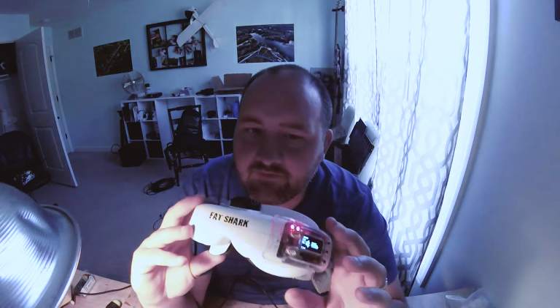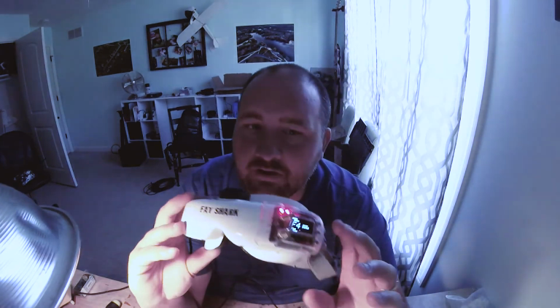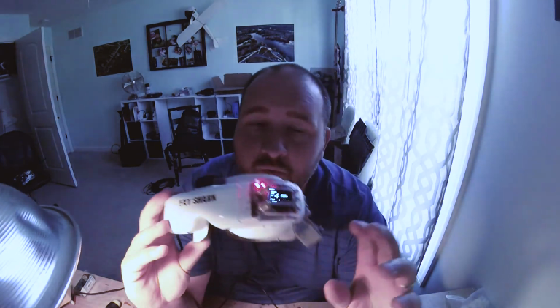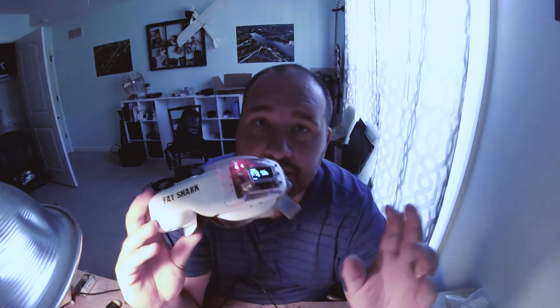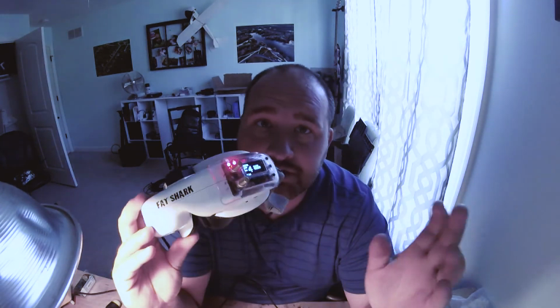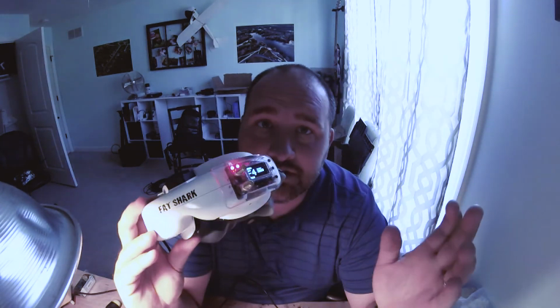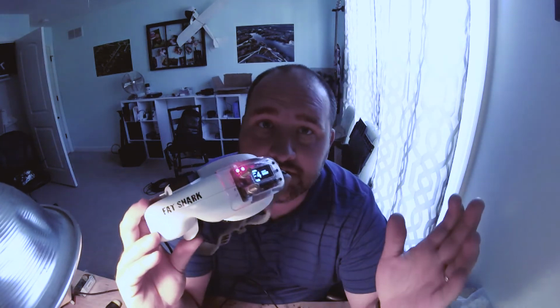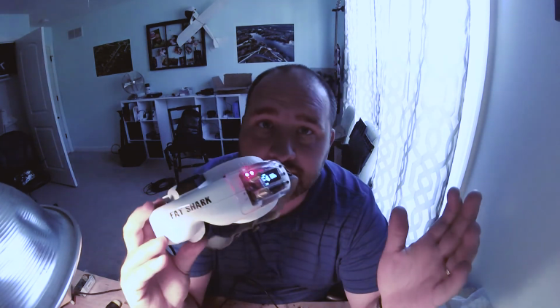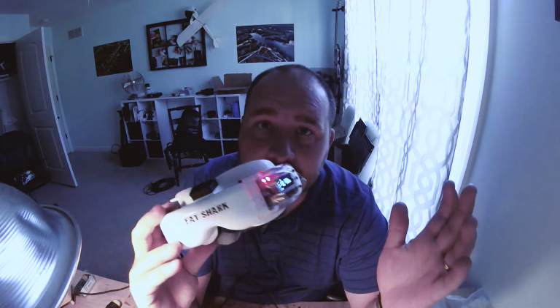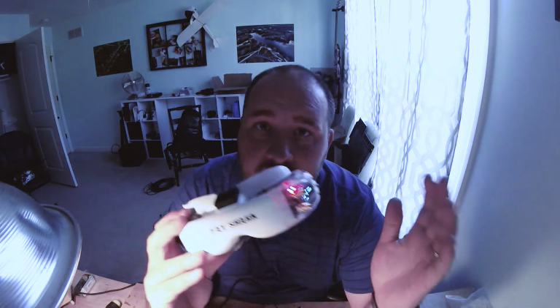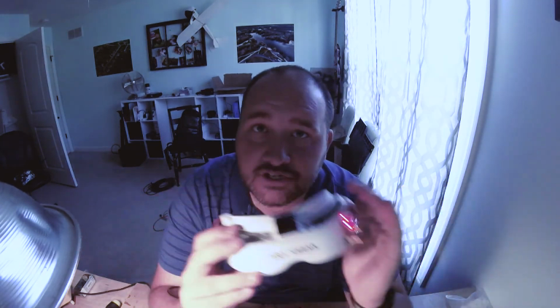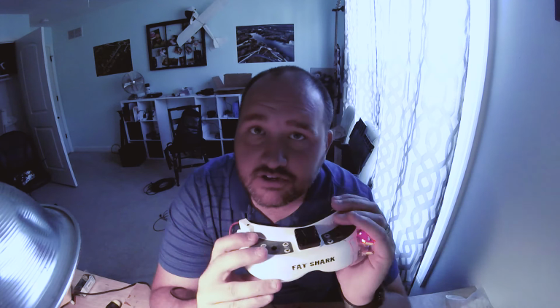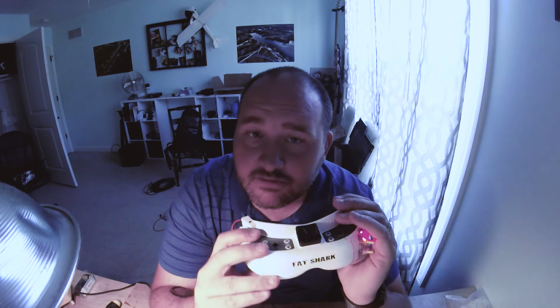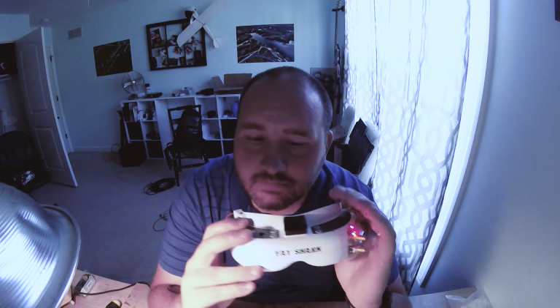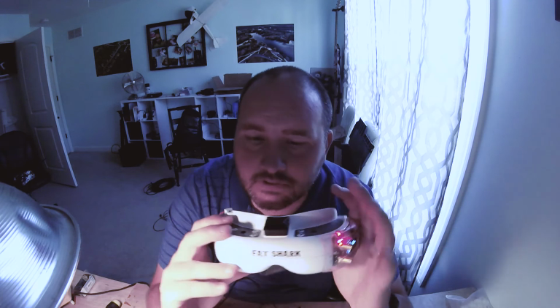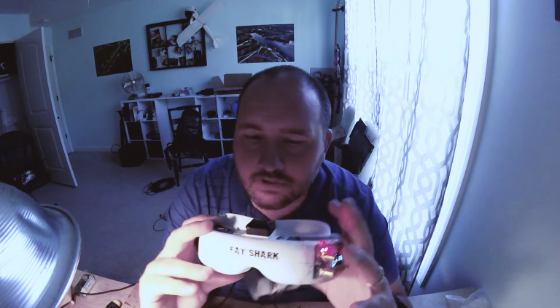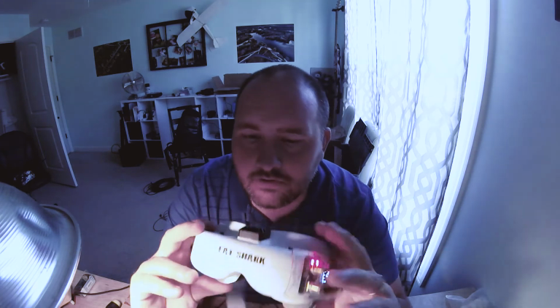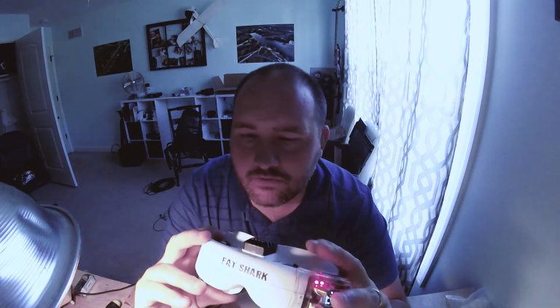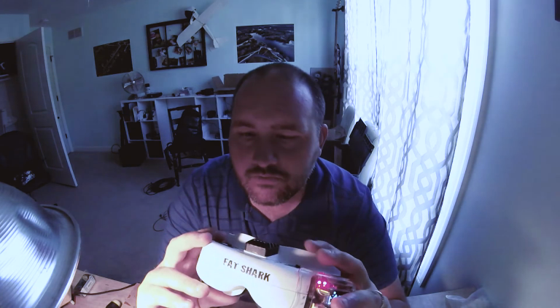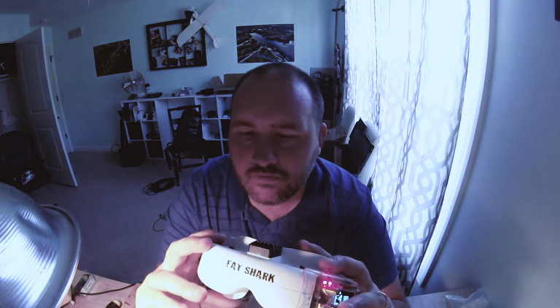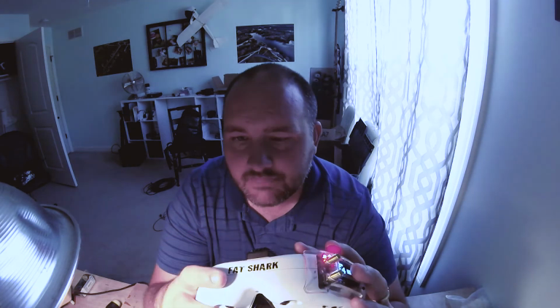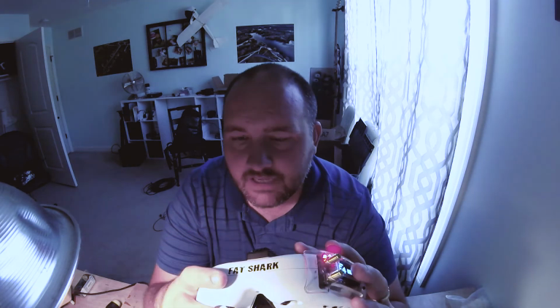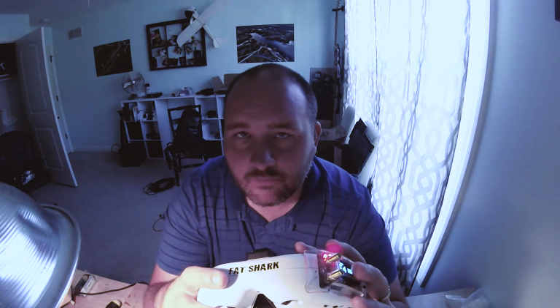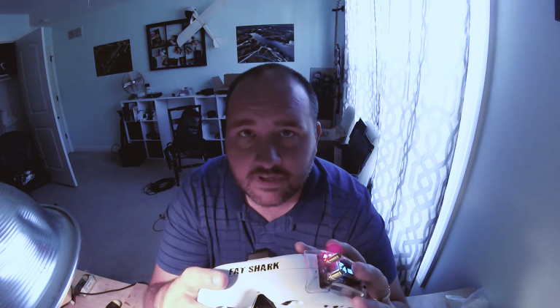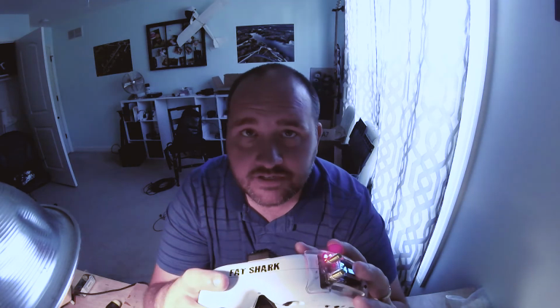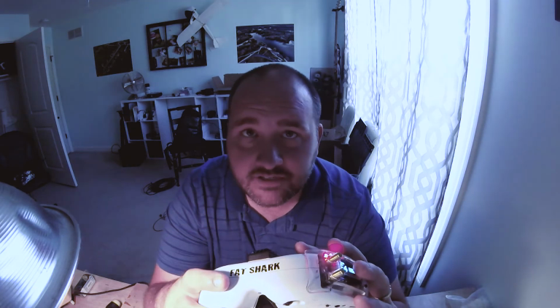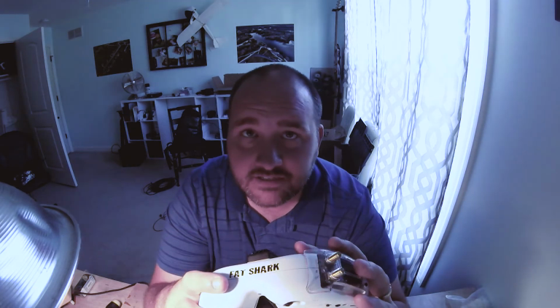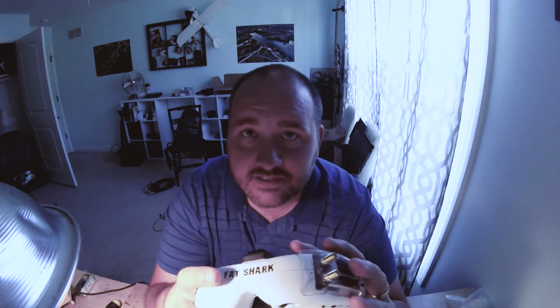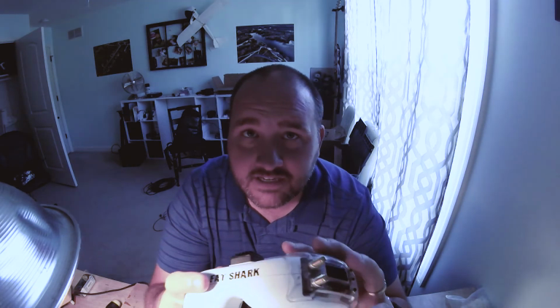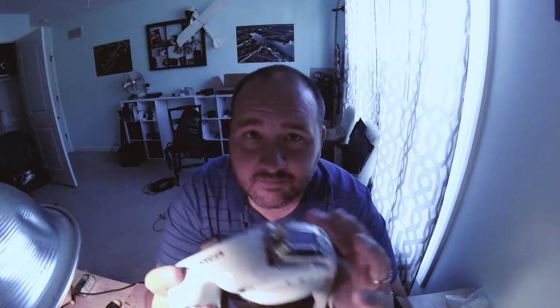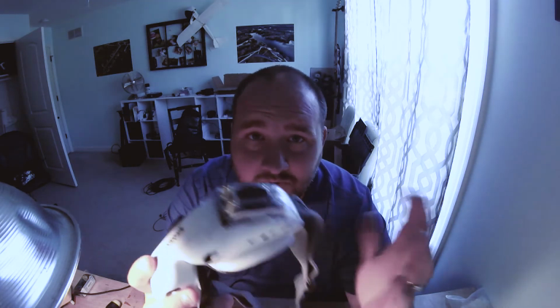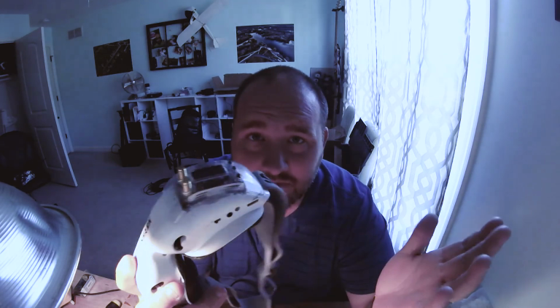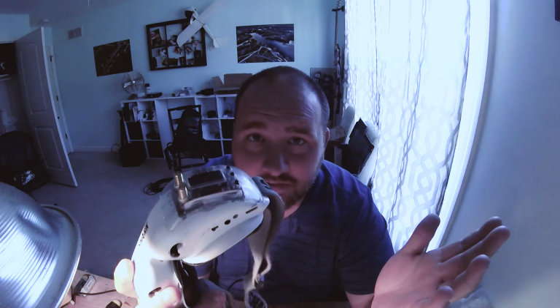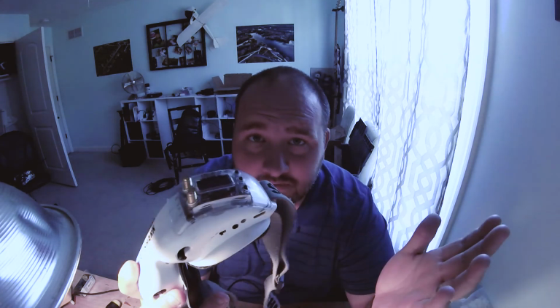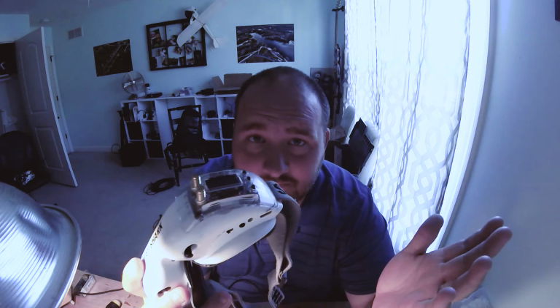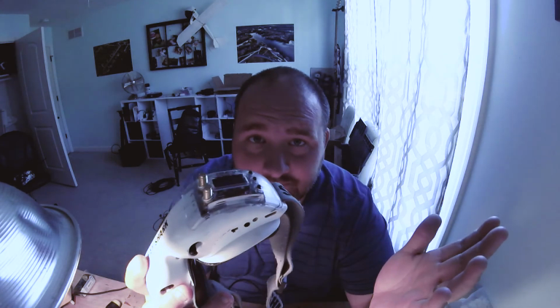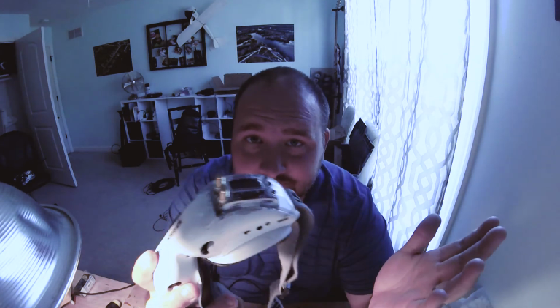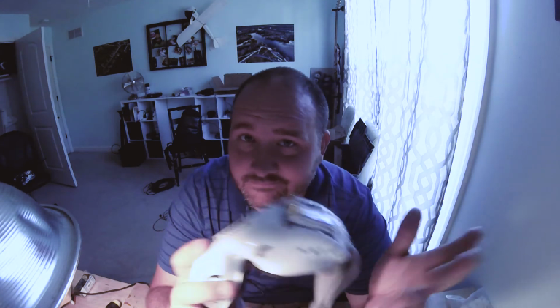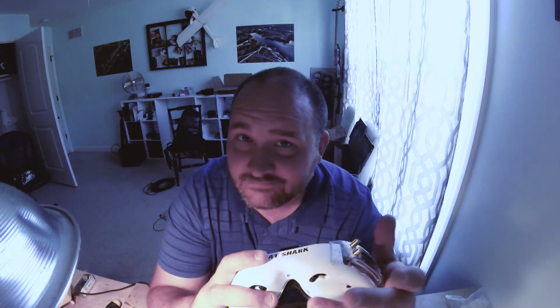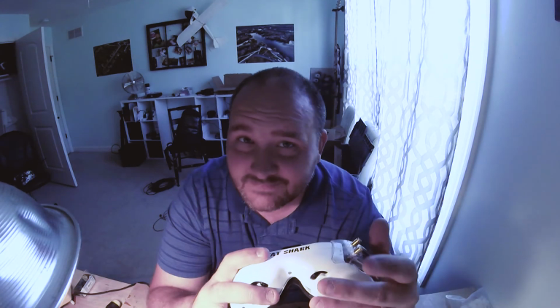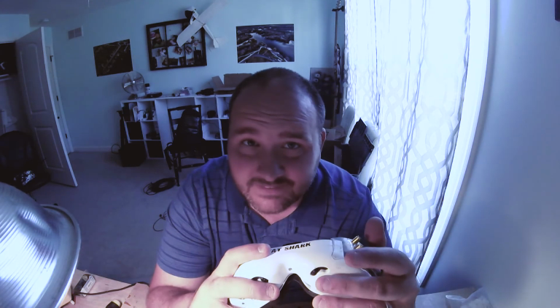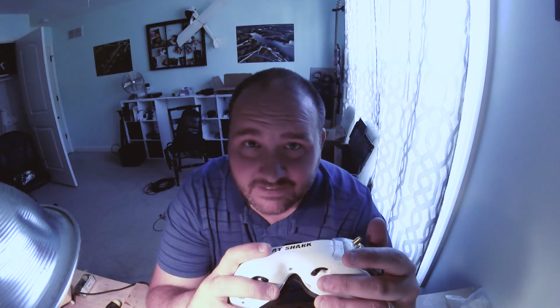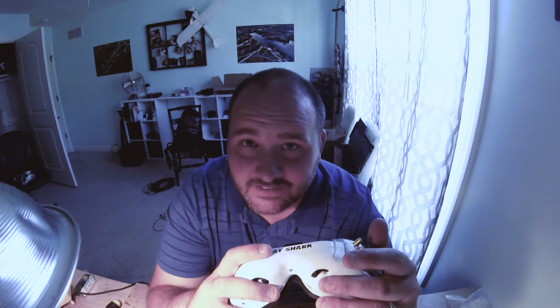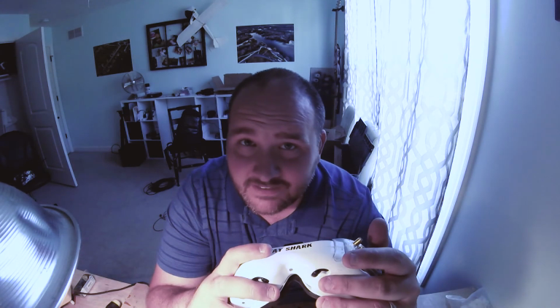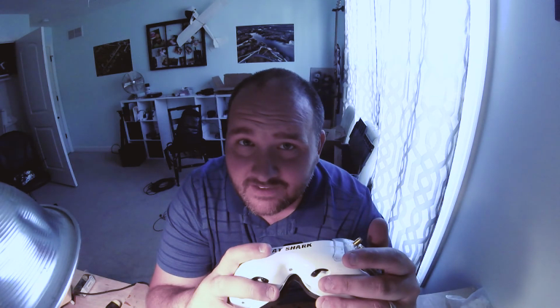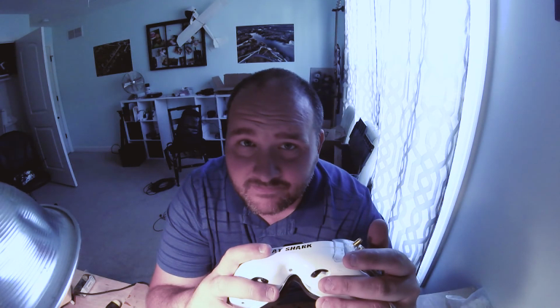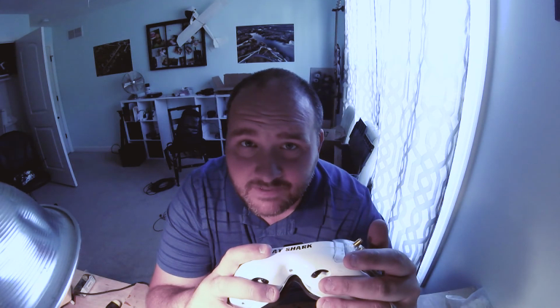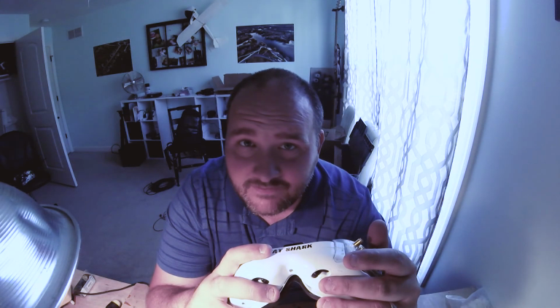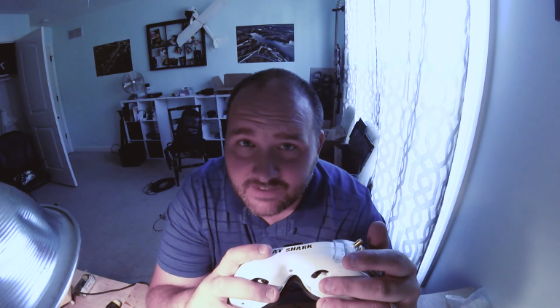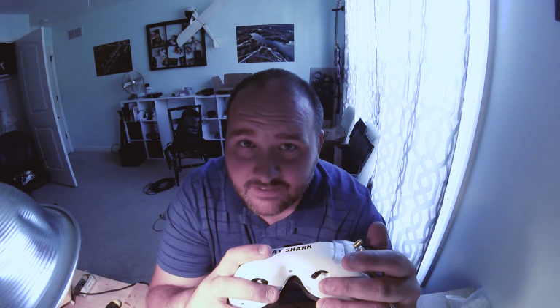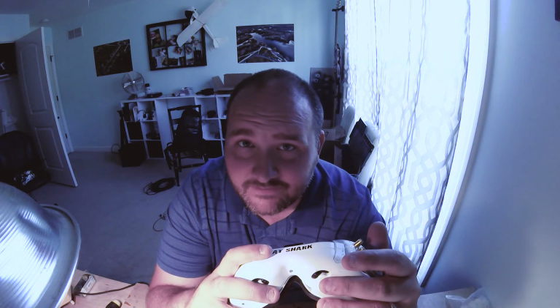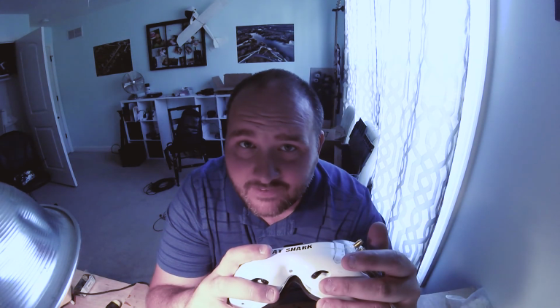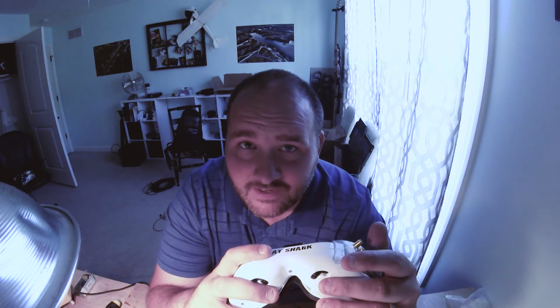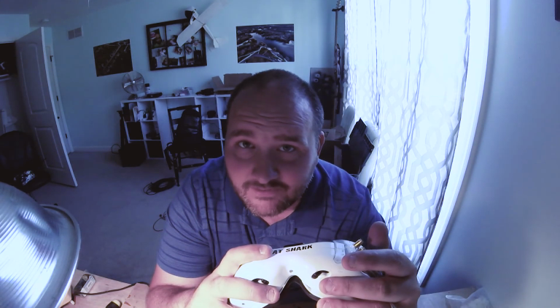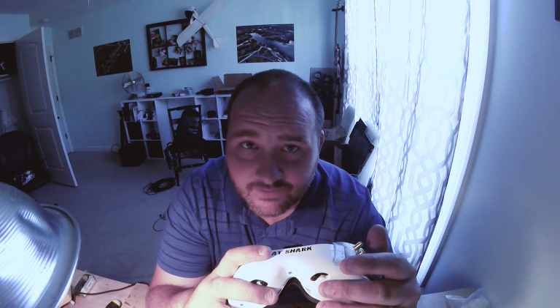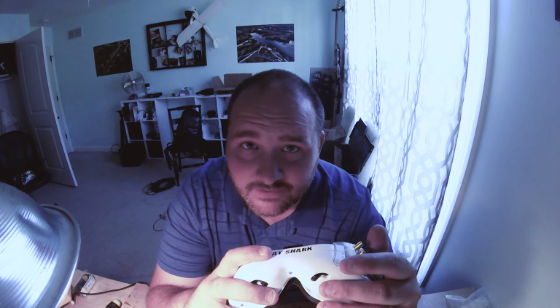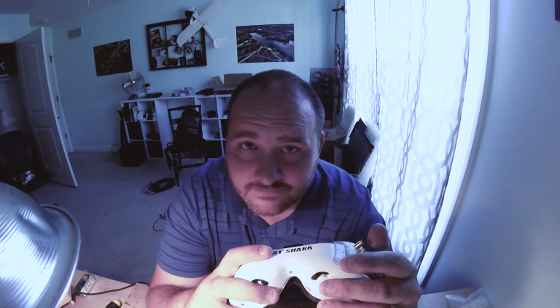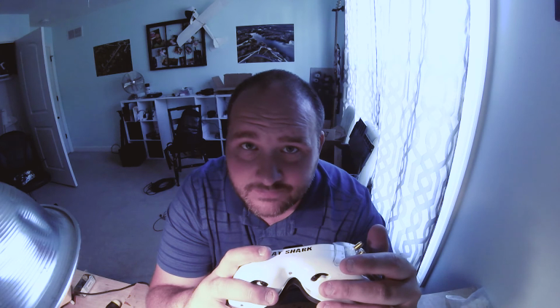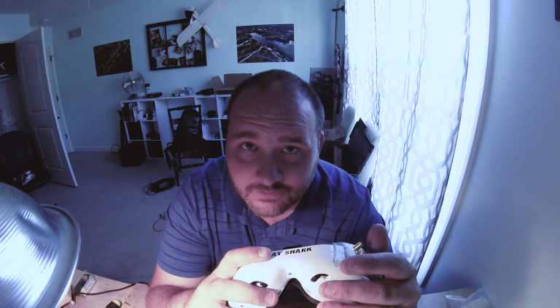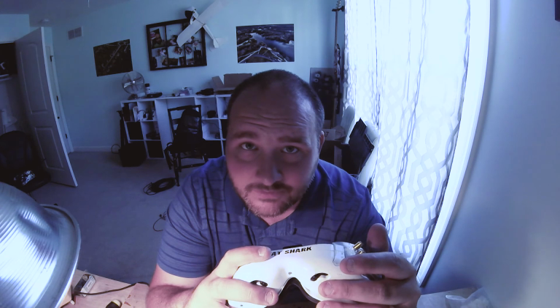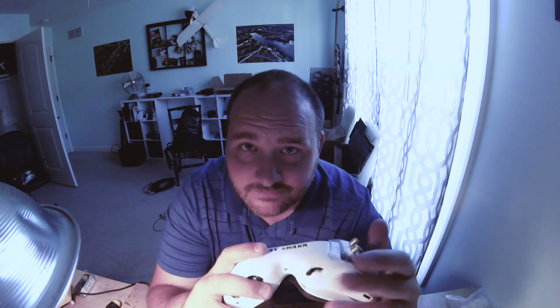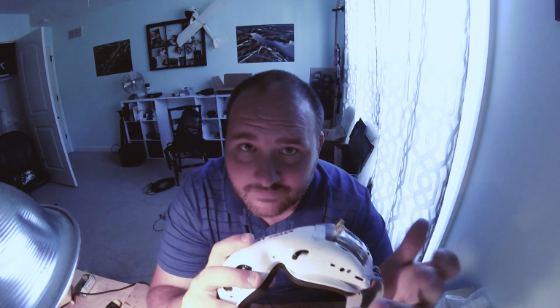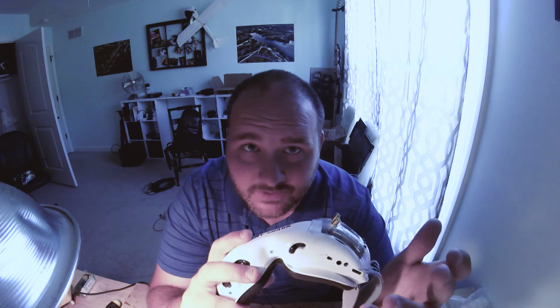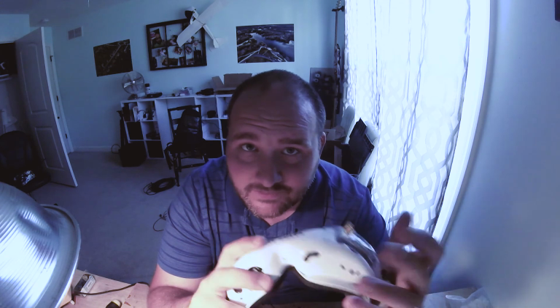Pretty proud of that. If you have any questions, share them below. We'll catch you next time on FPV in the Flyover or whatever.